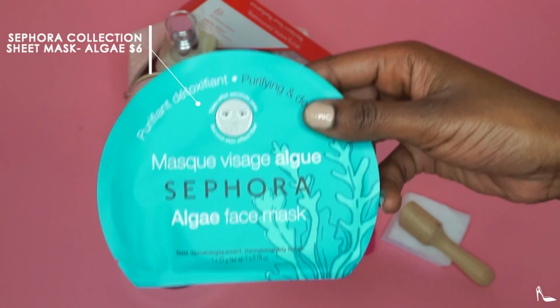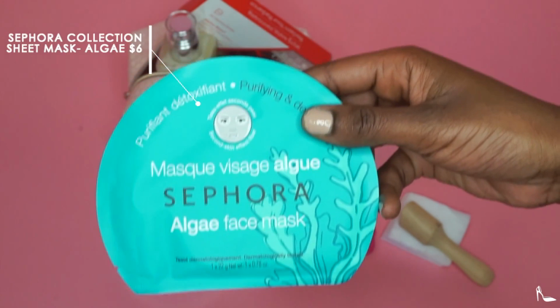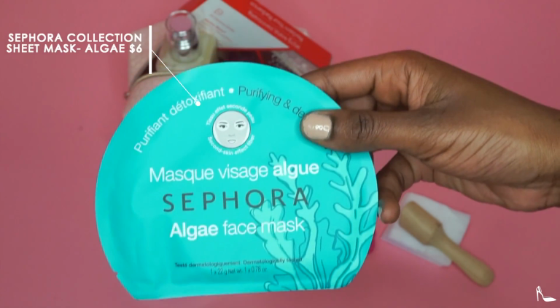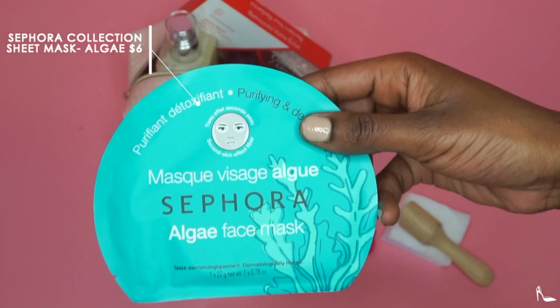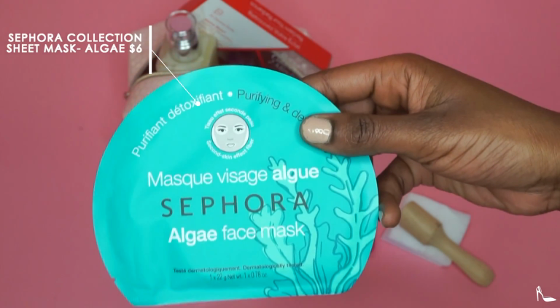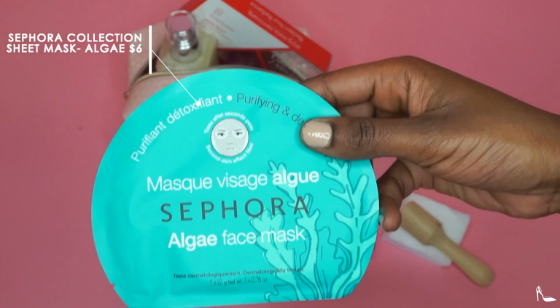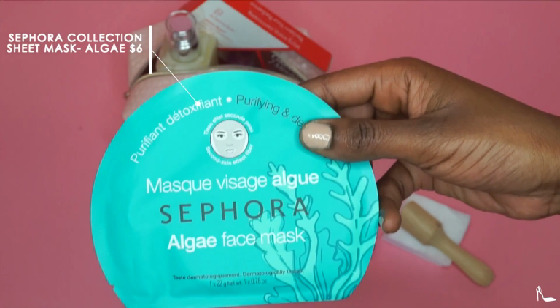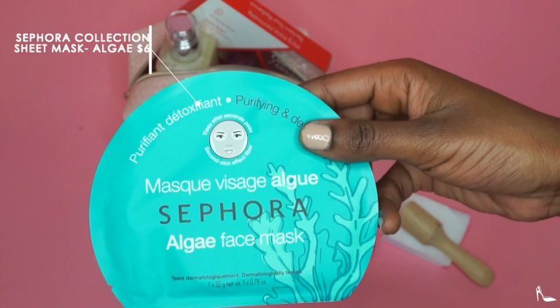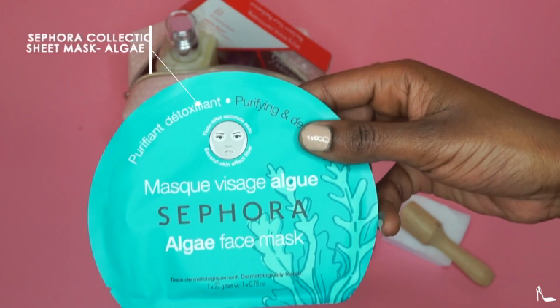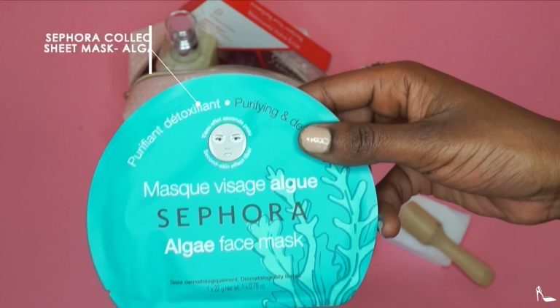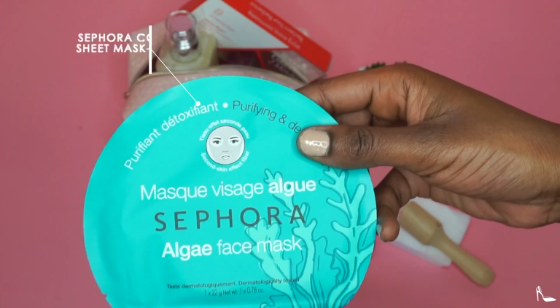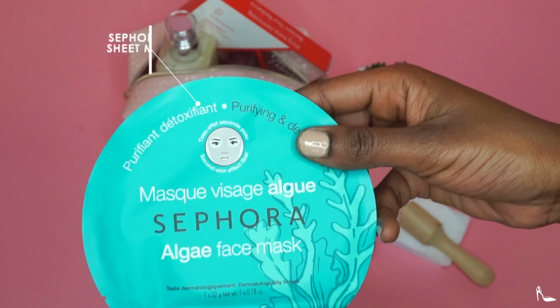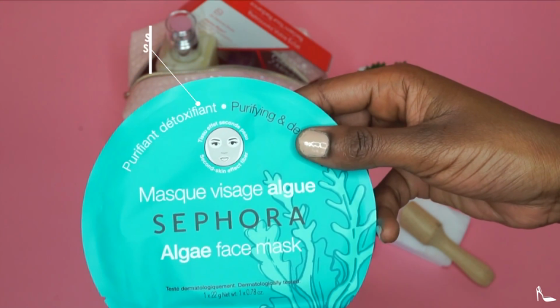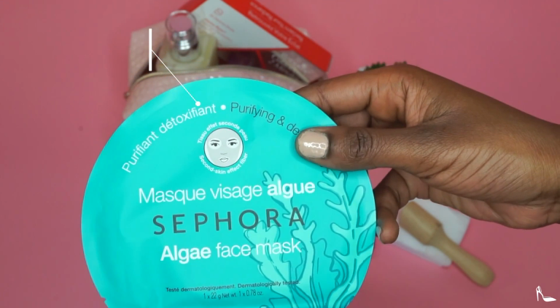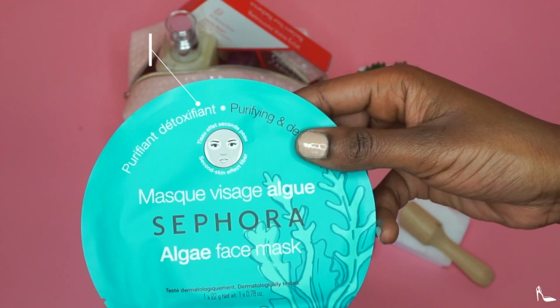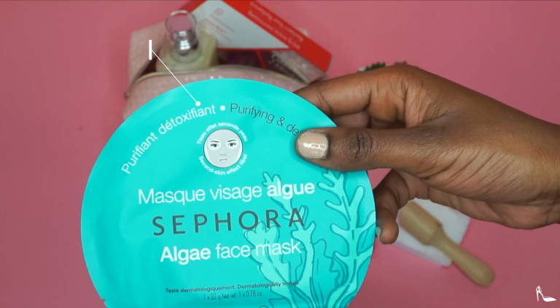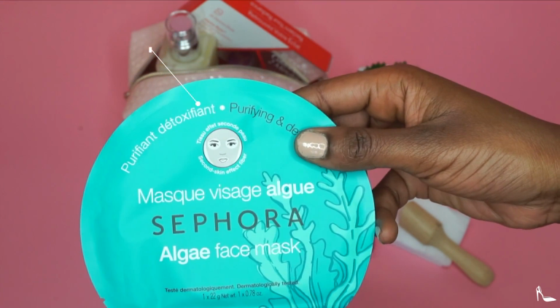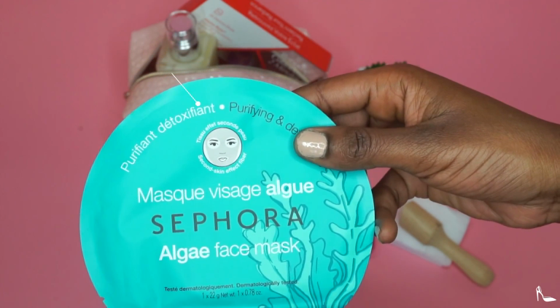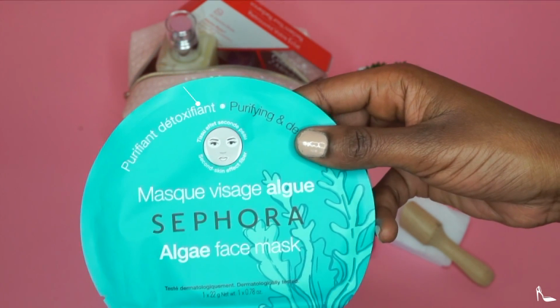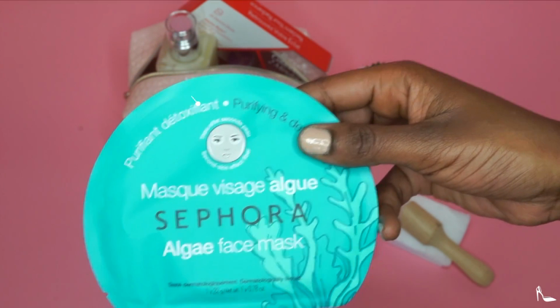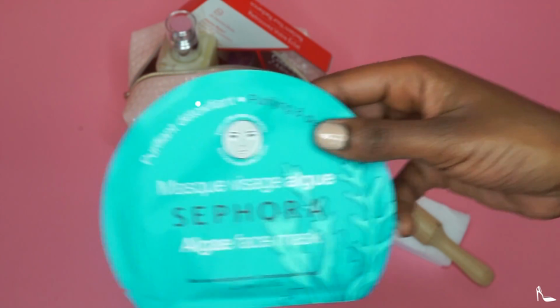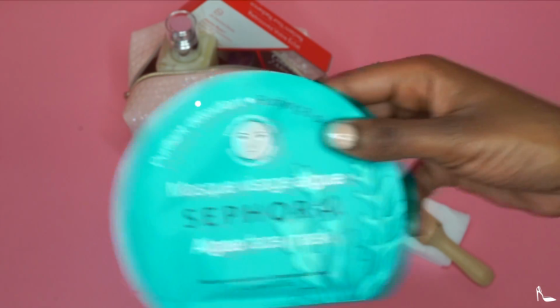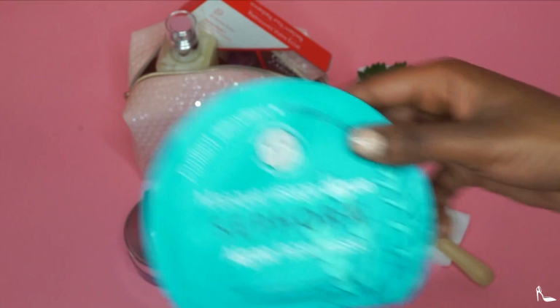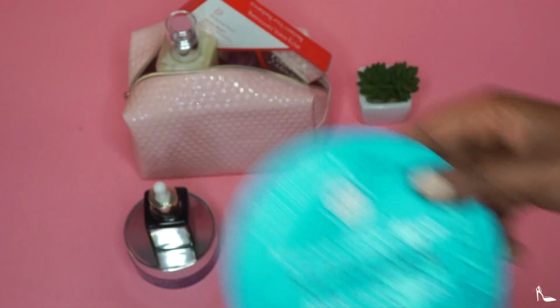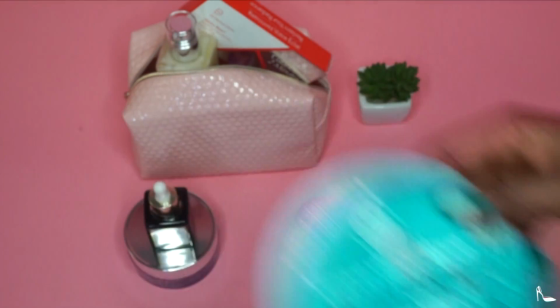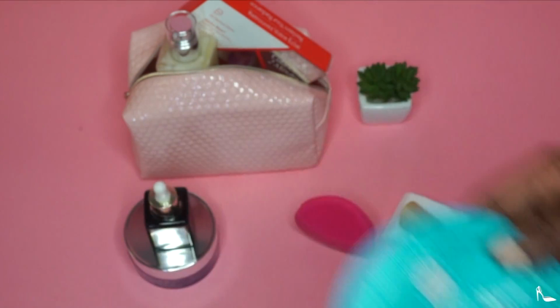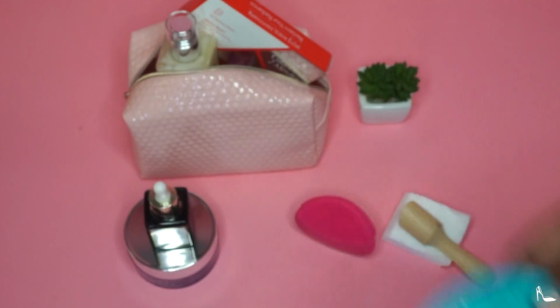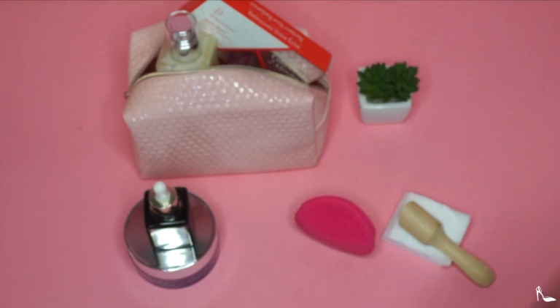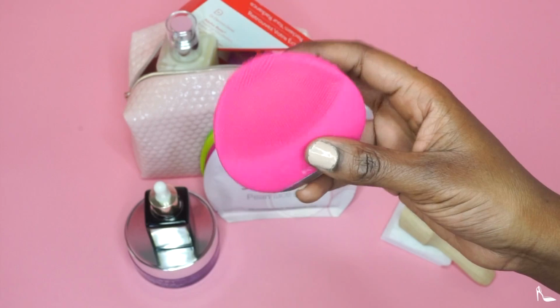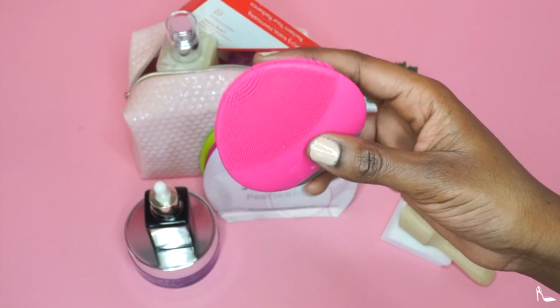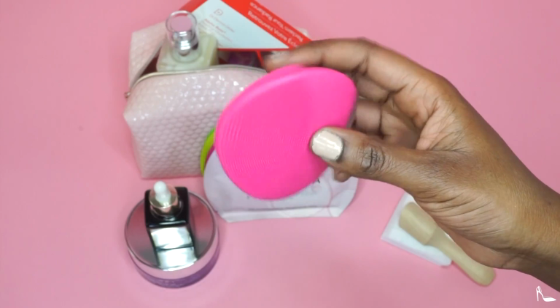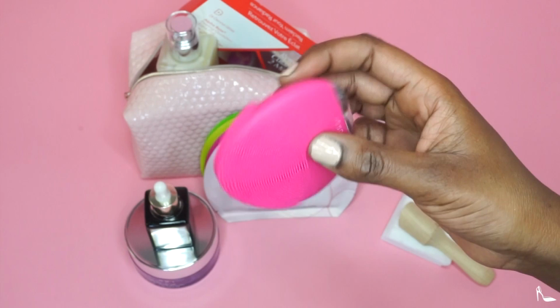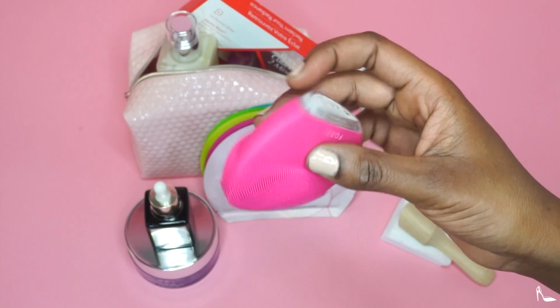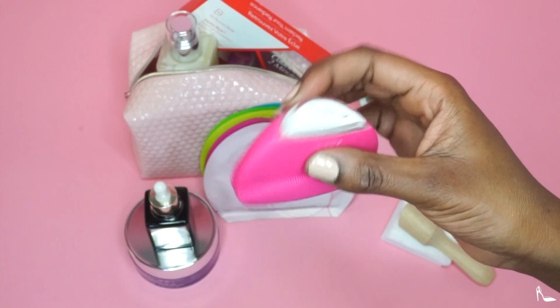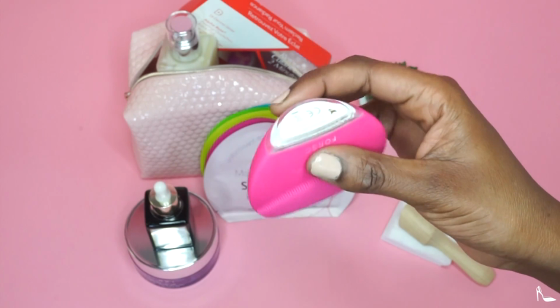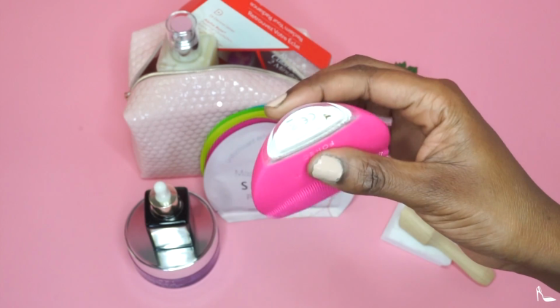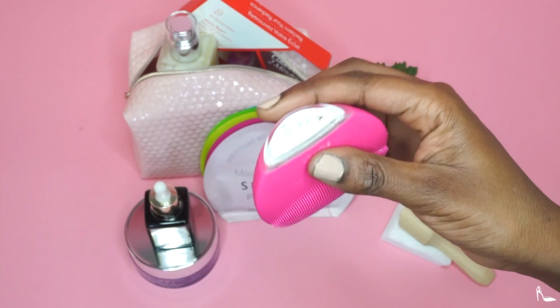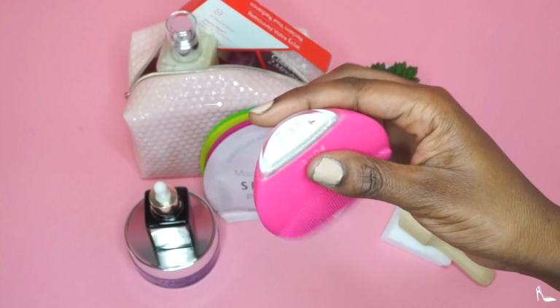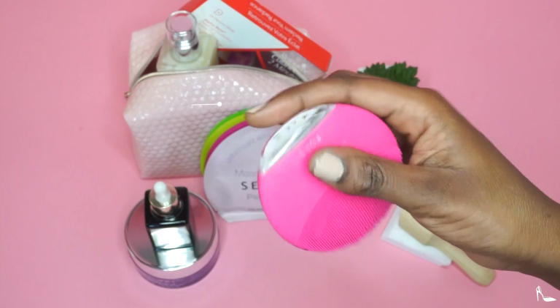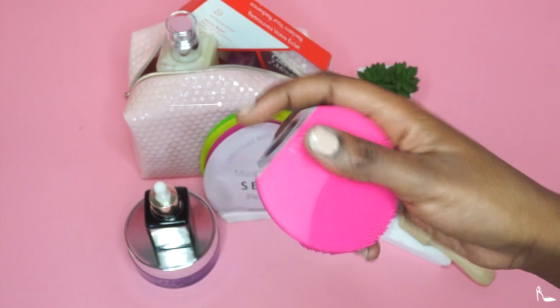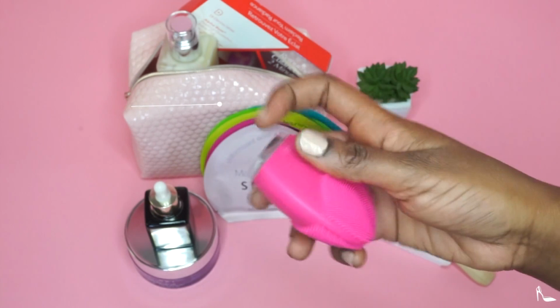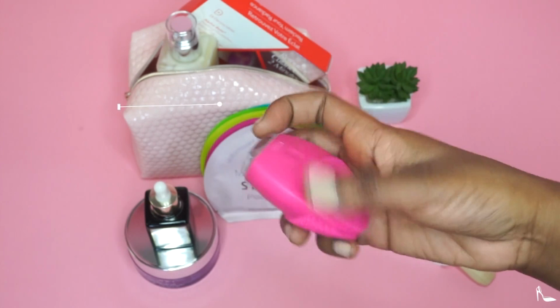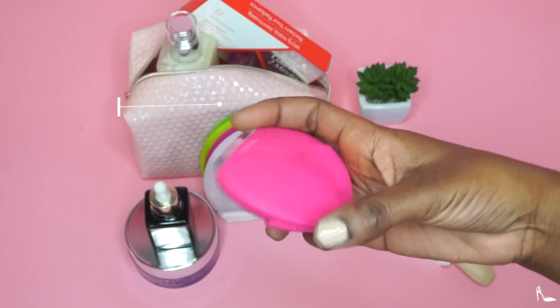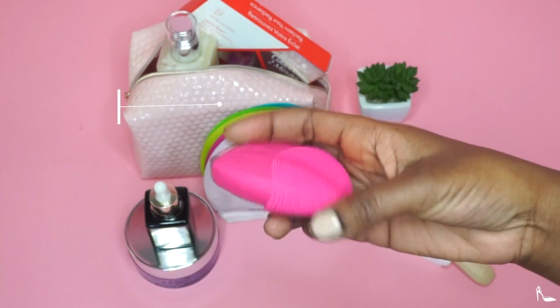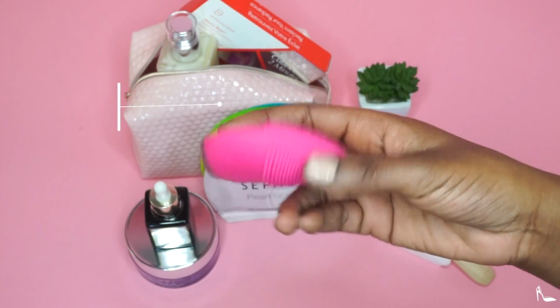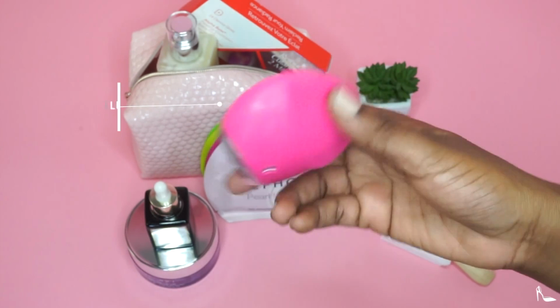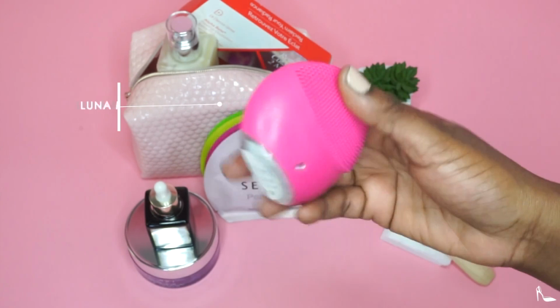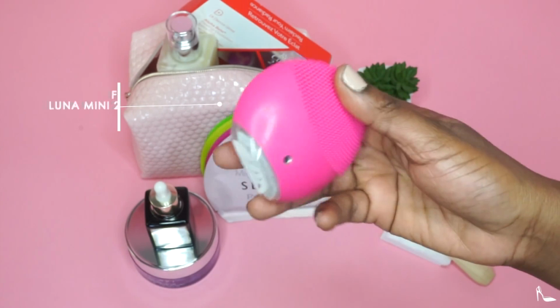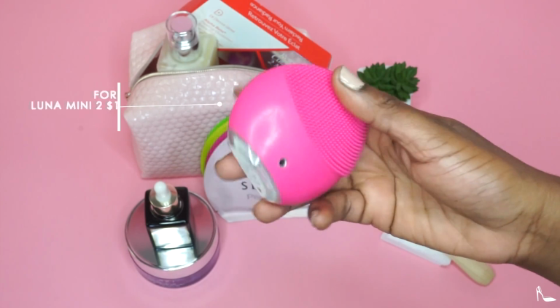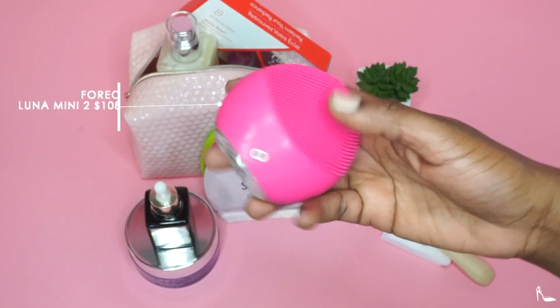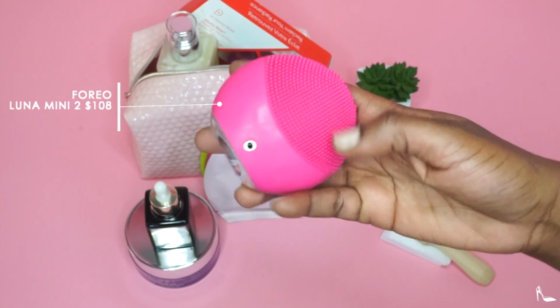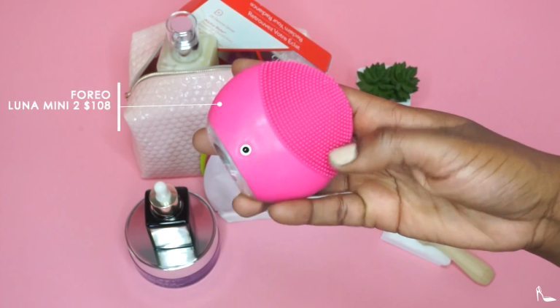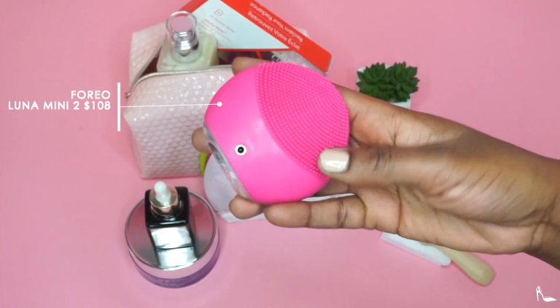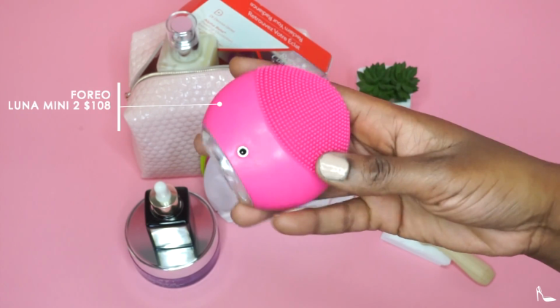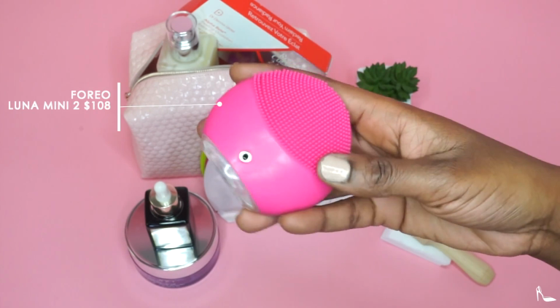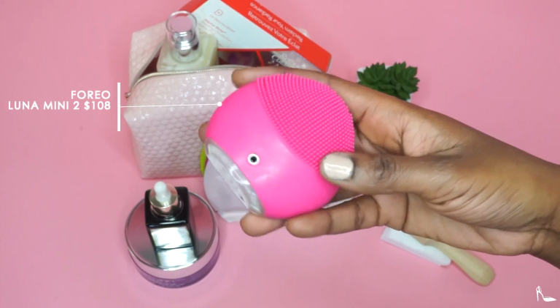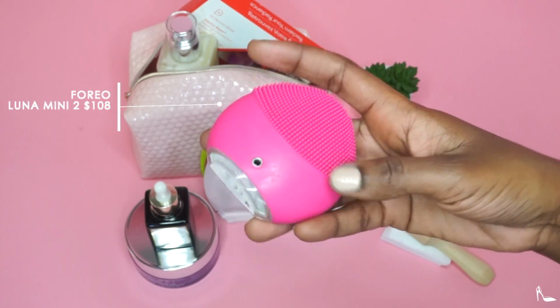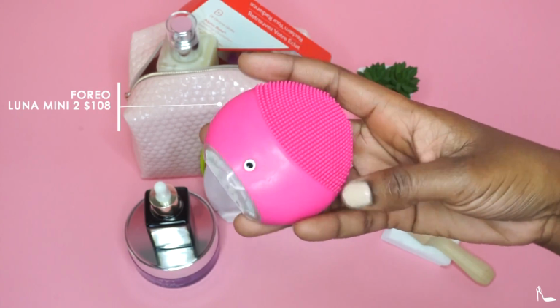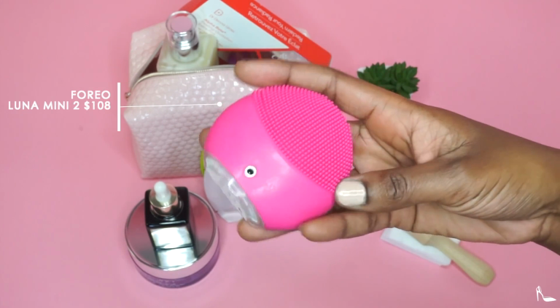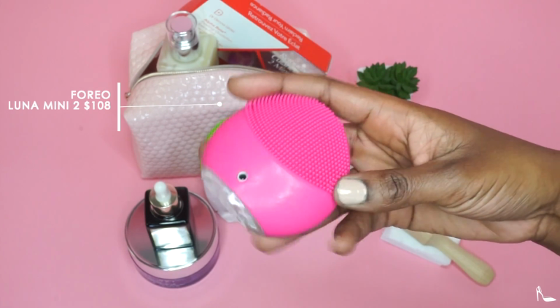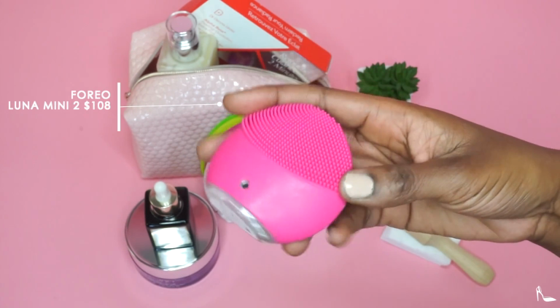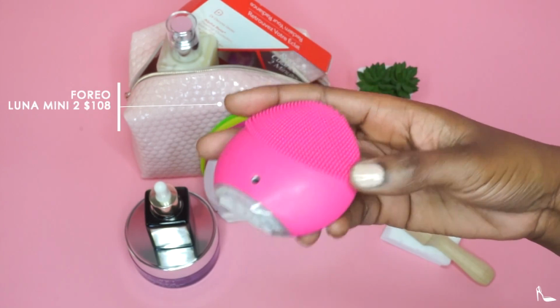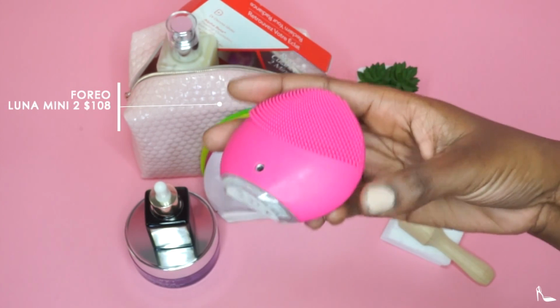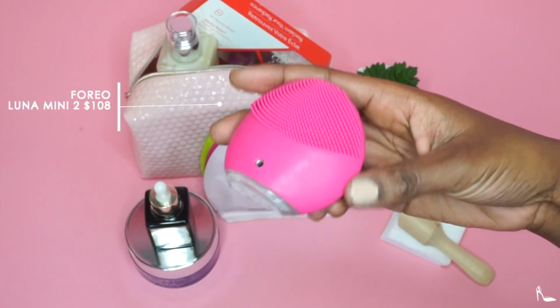Seriously, when I wake up the next day my bumps and pimples are gone, so it's great for smoothing out and hydrating the skin. Each mask has a different purpose.